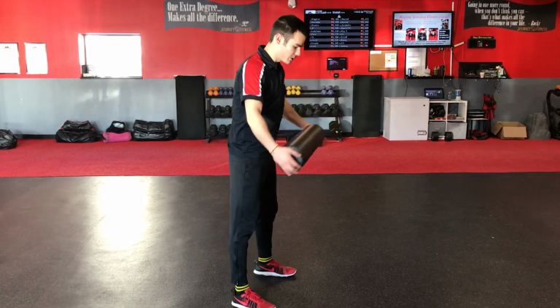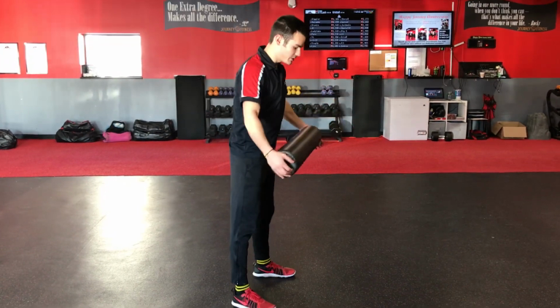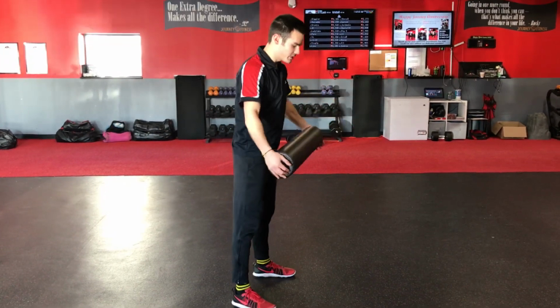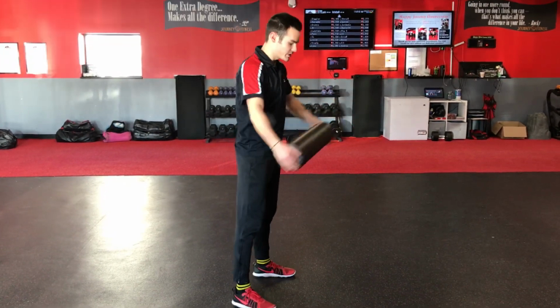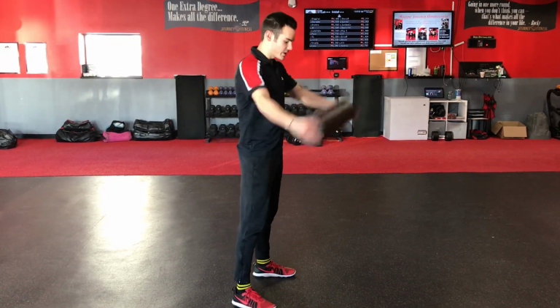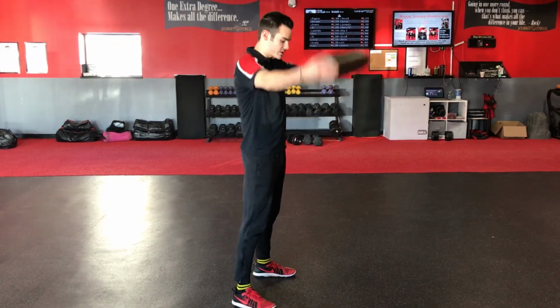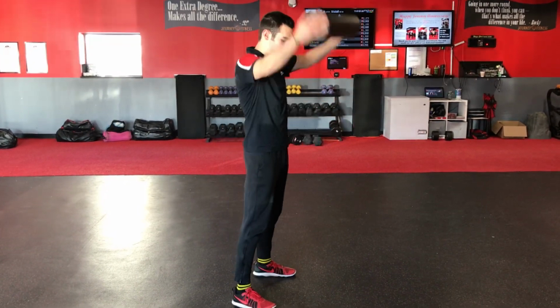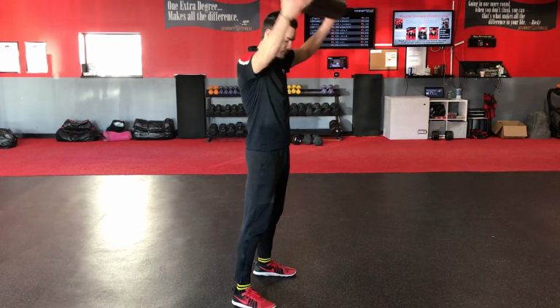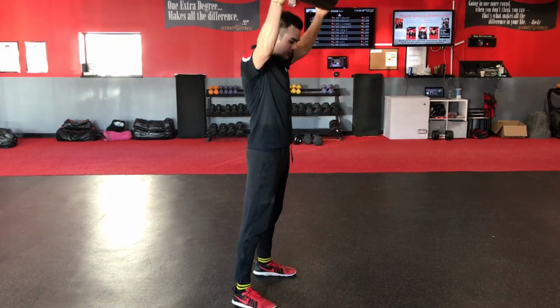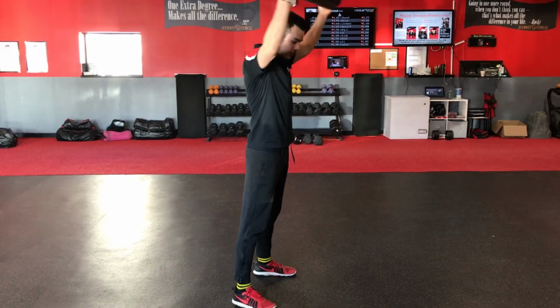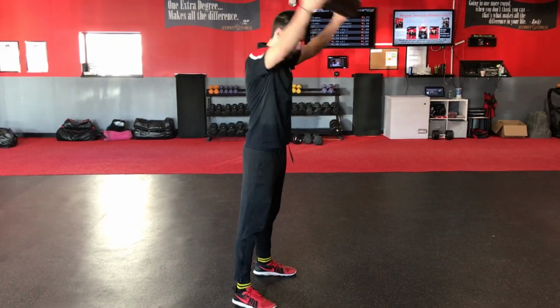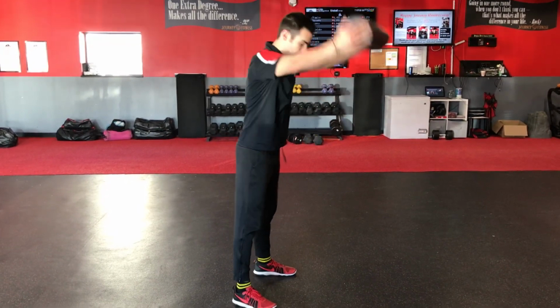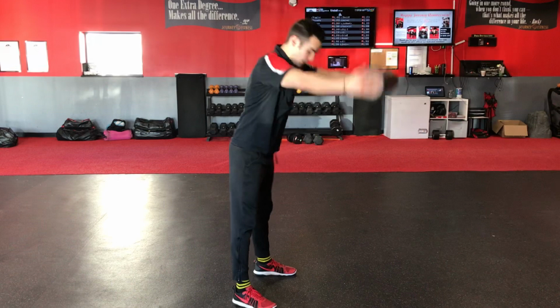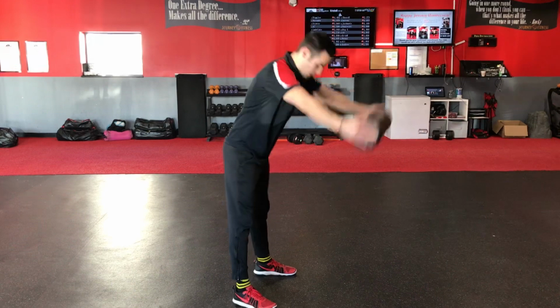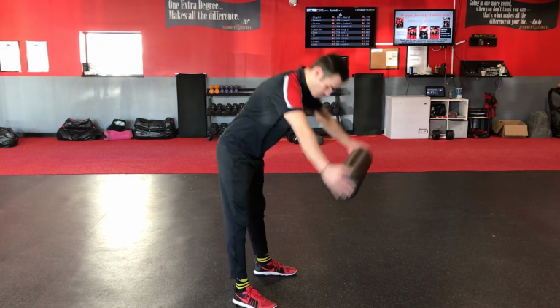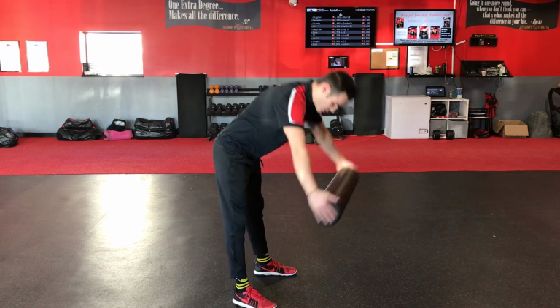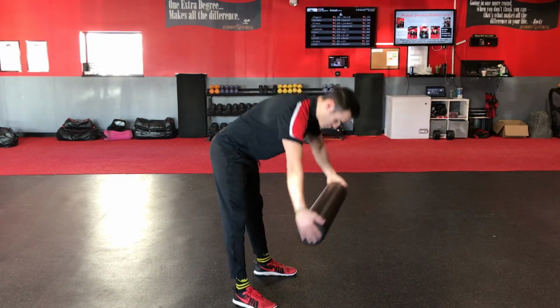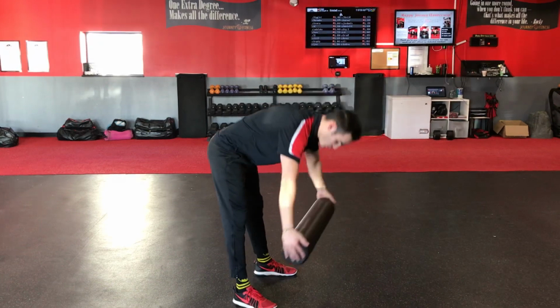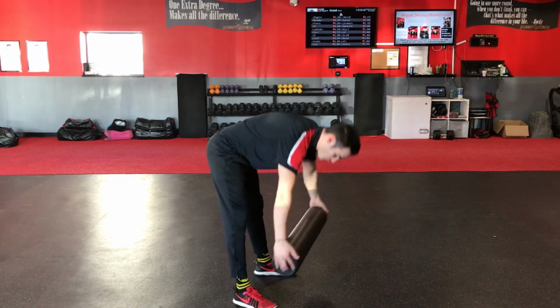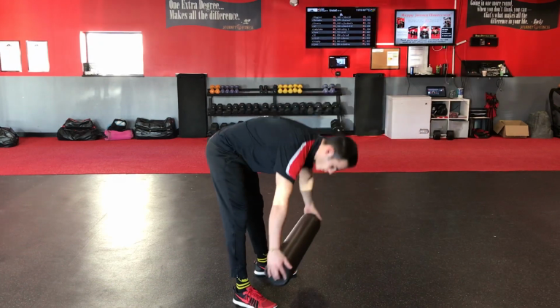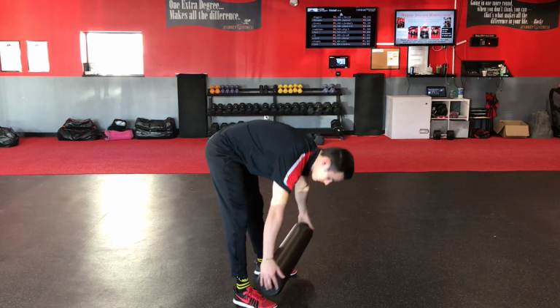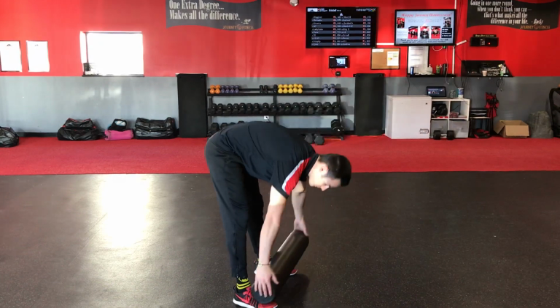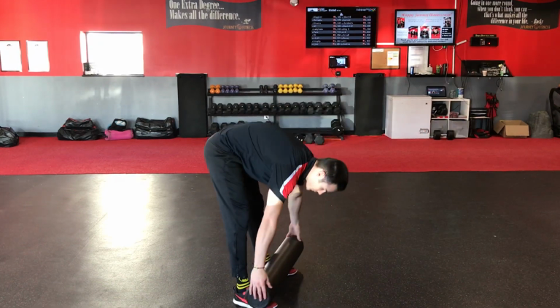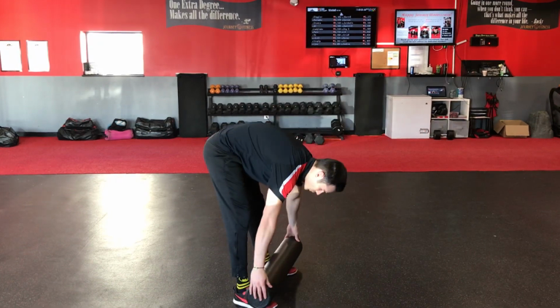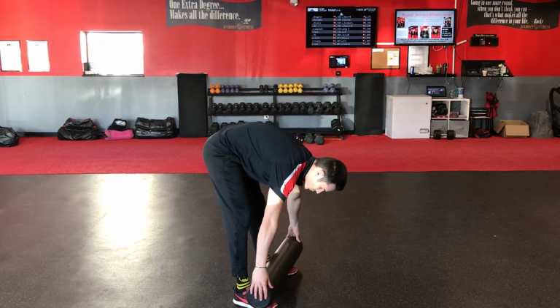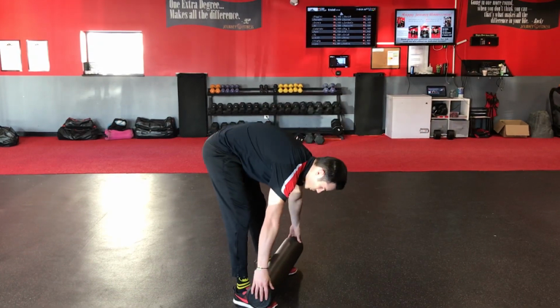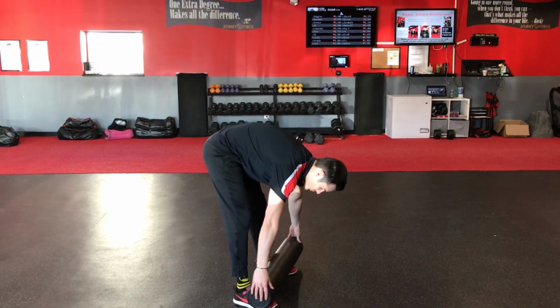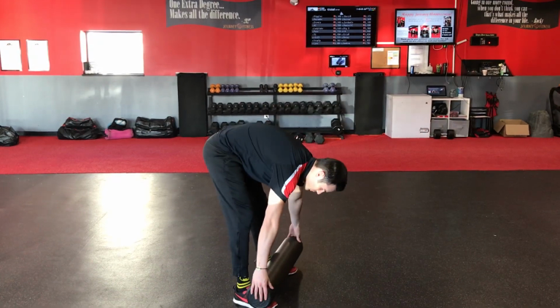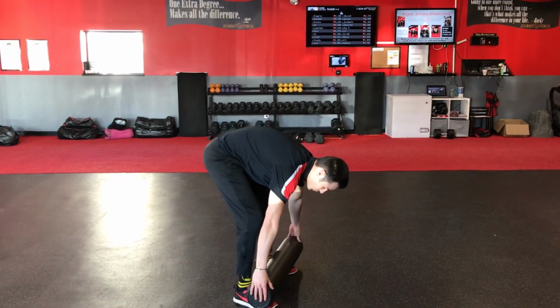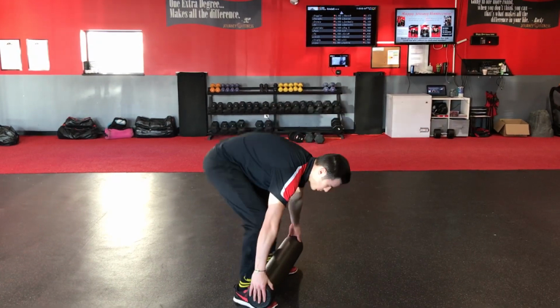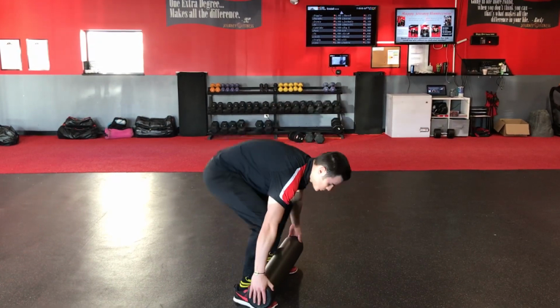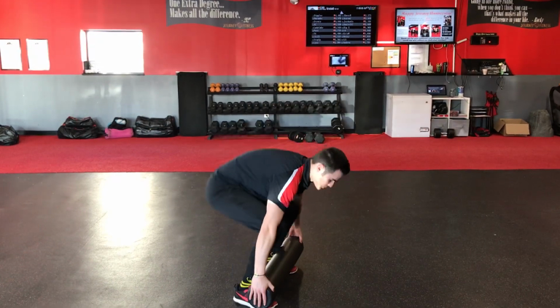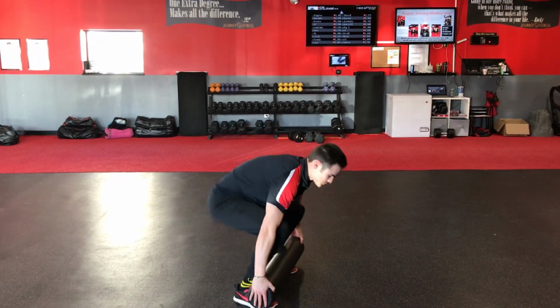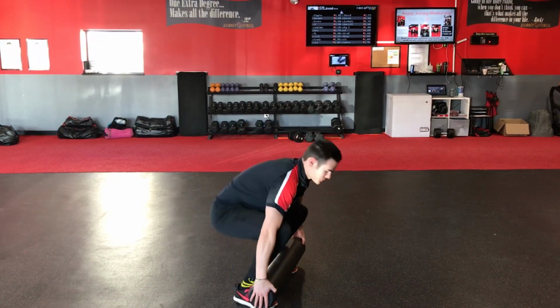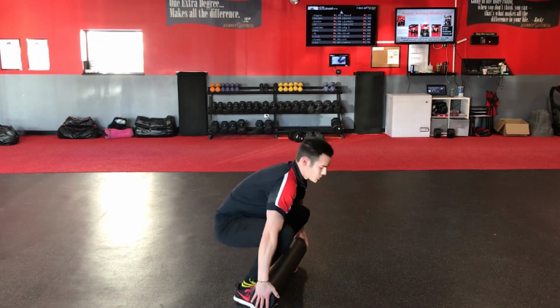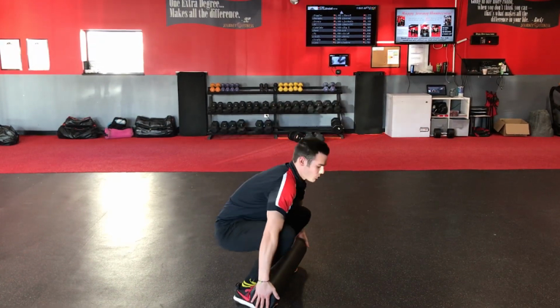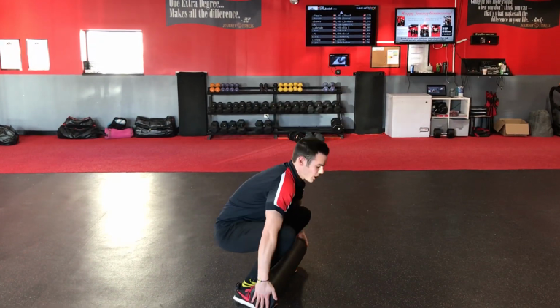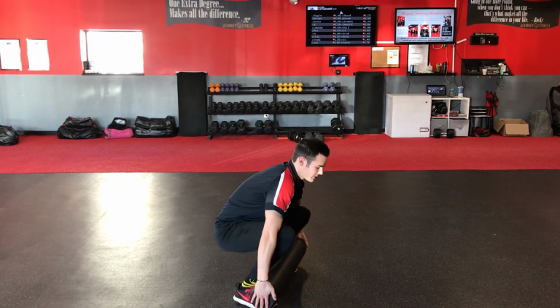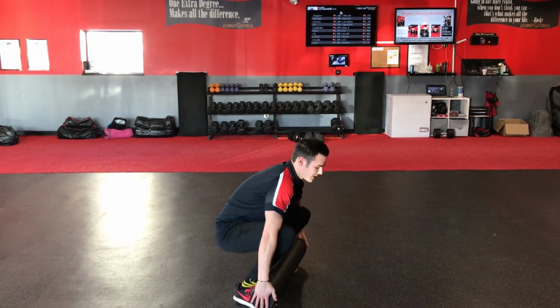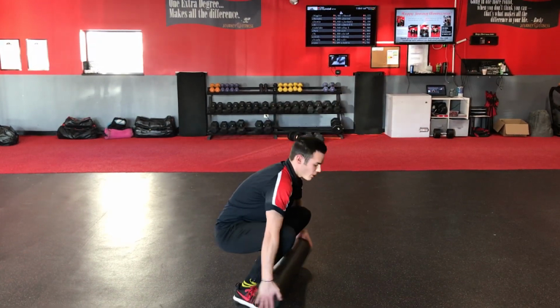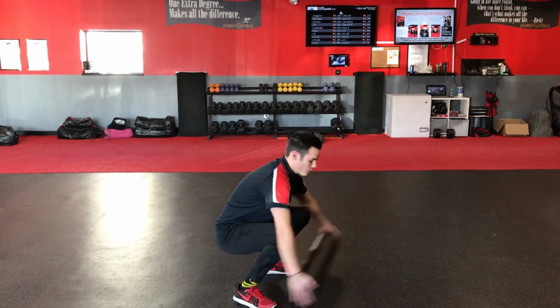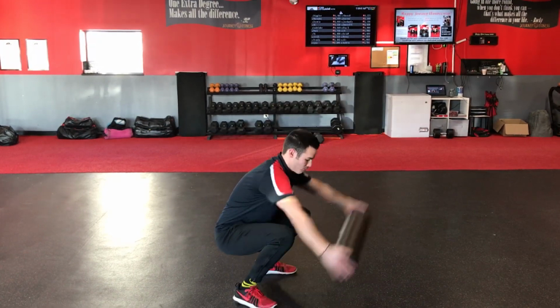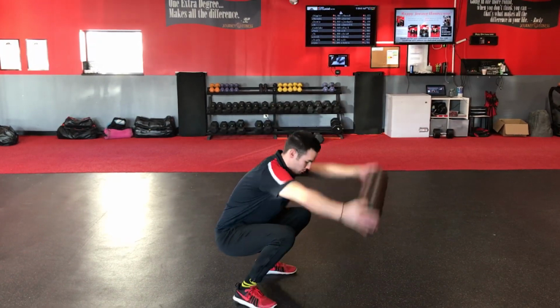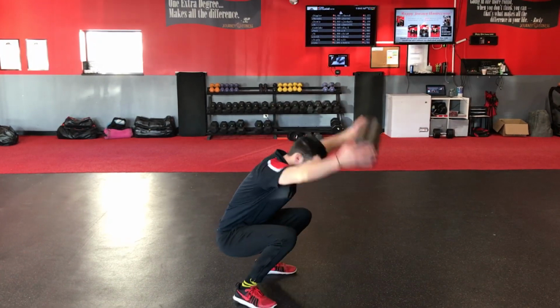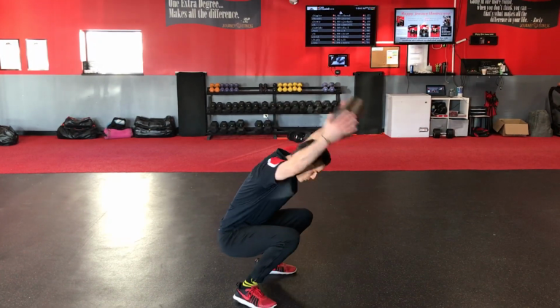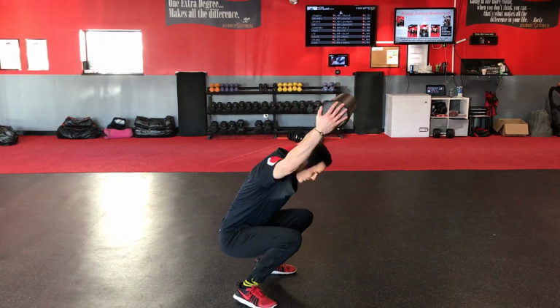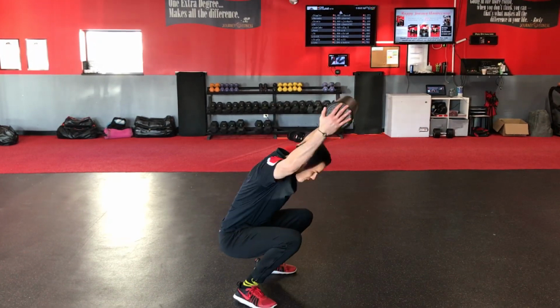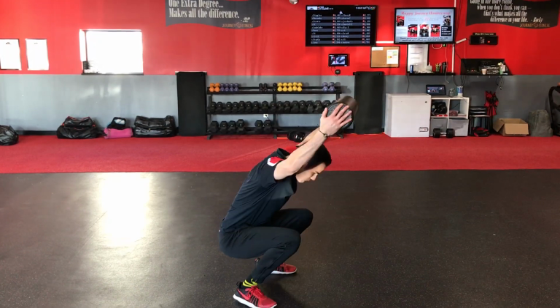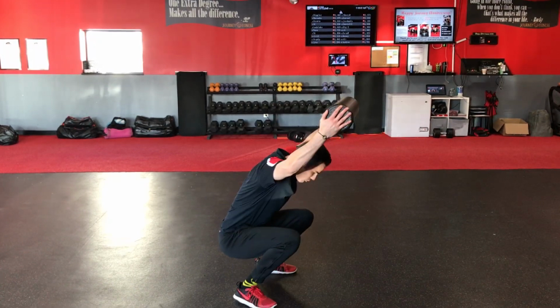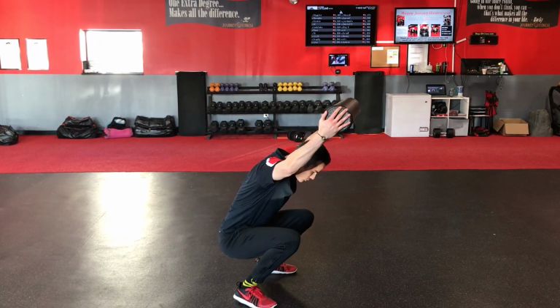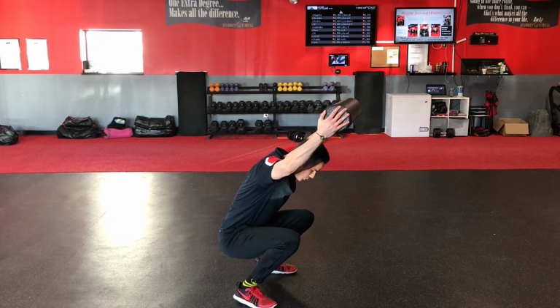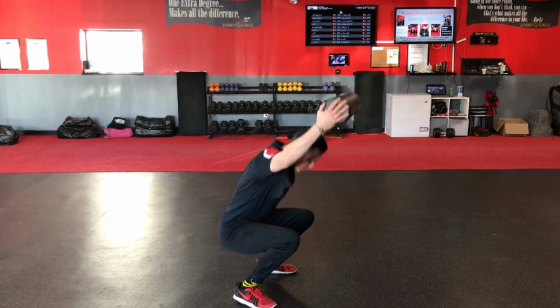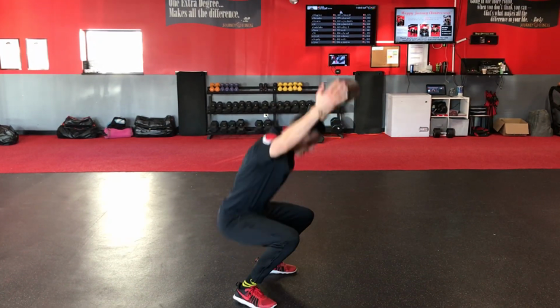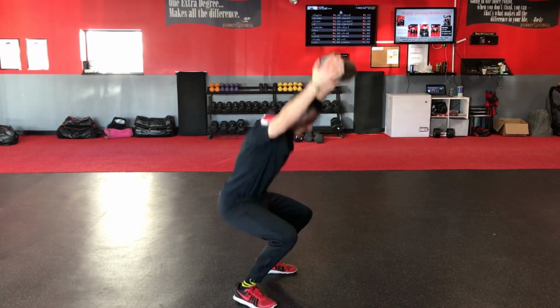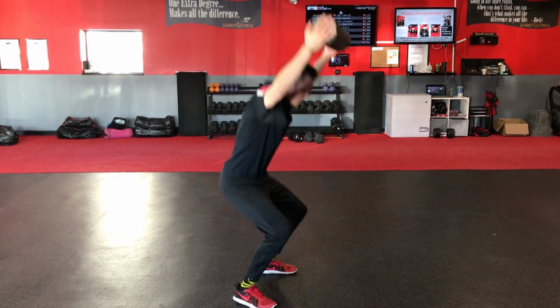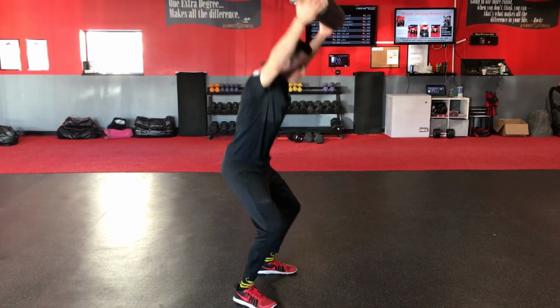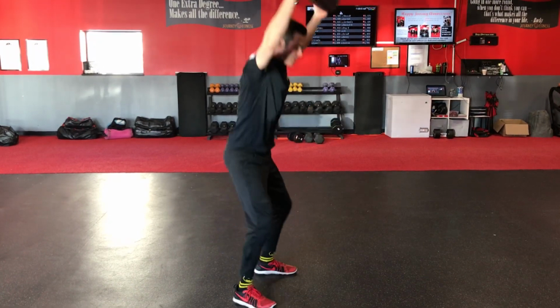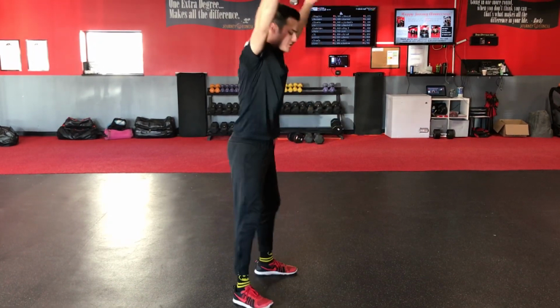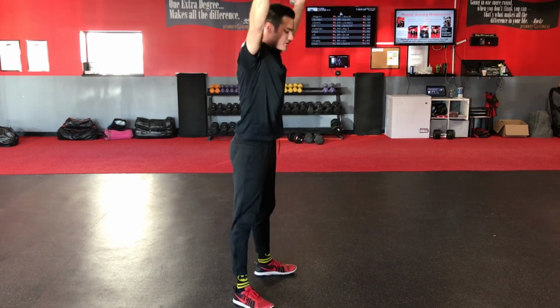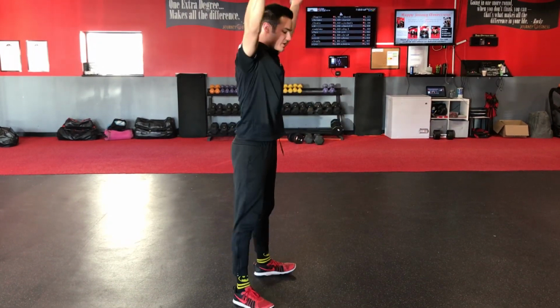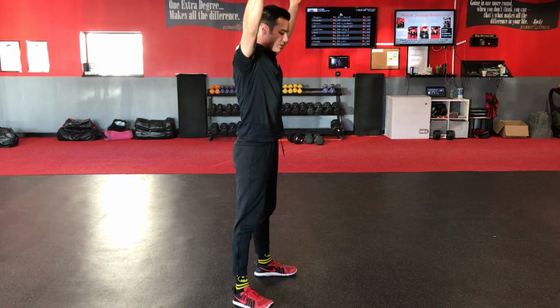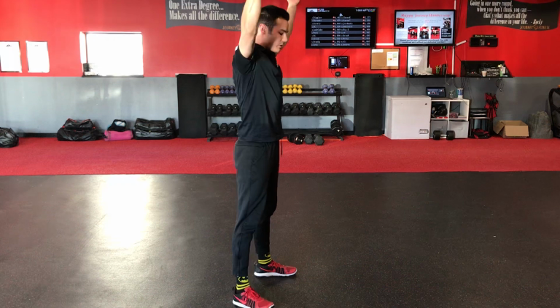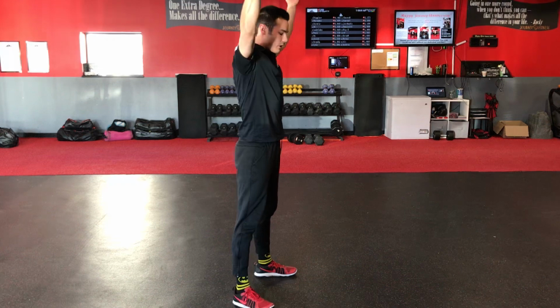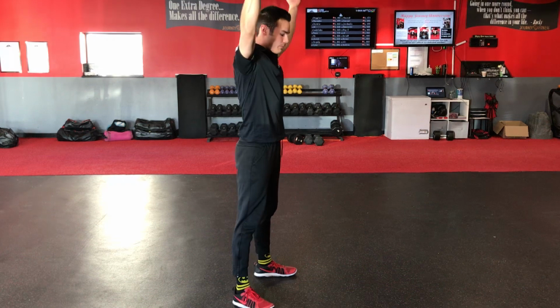It's the exact same thing. Bend over, touch those toes, squat down, bring that foam roller up, and then stand up.